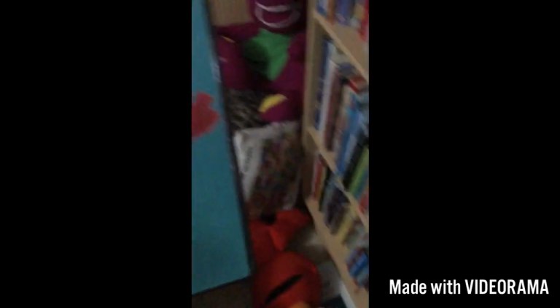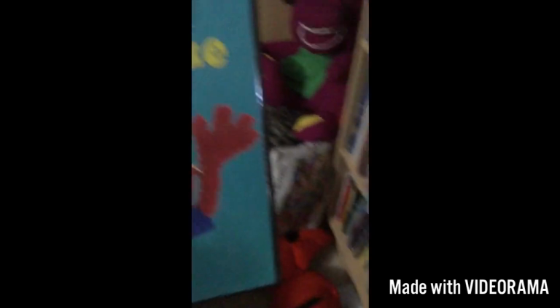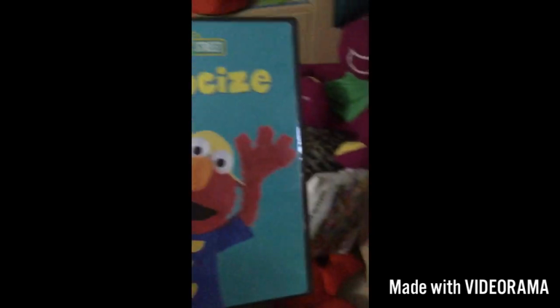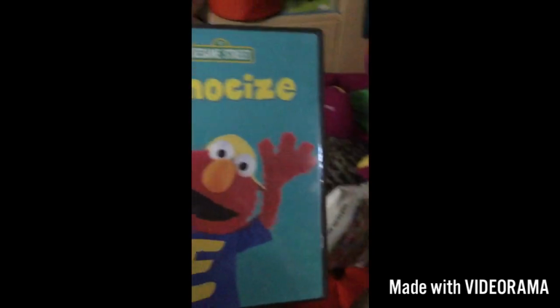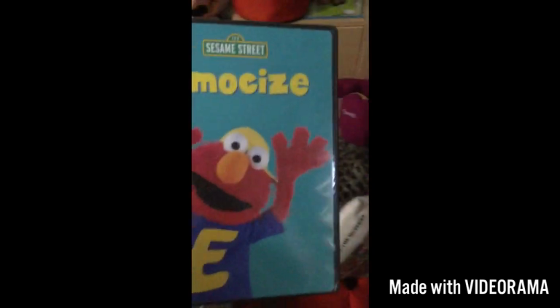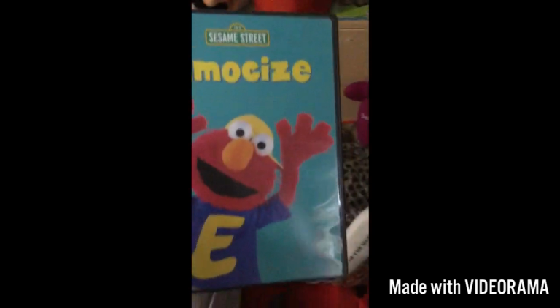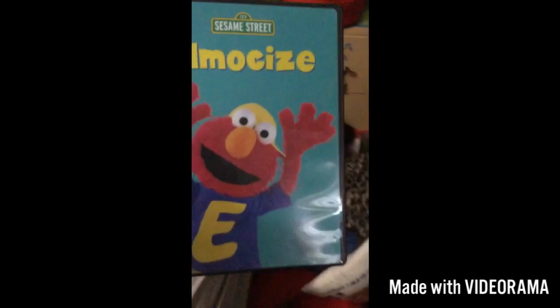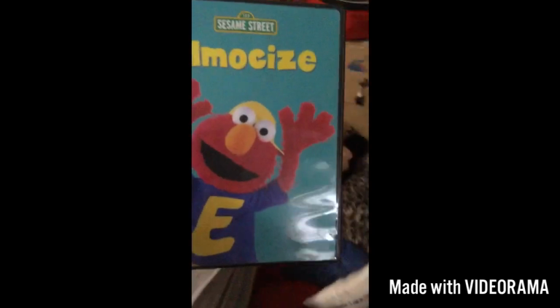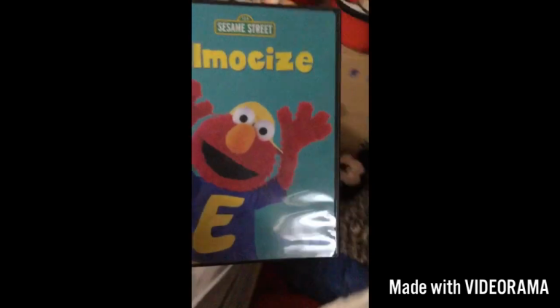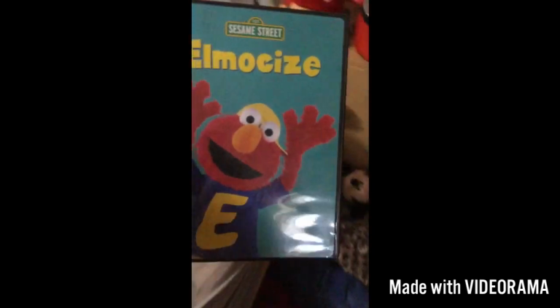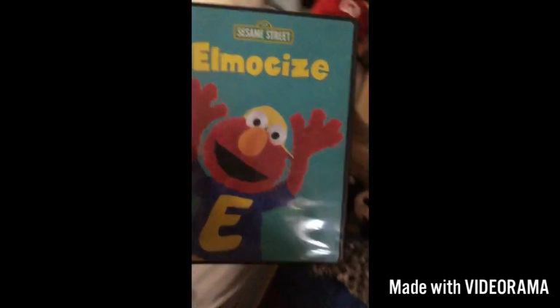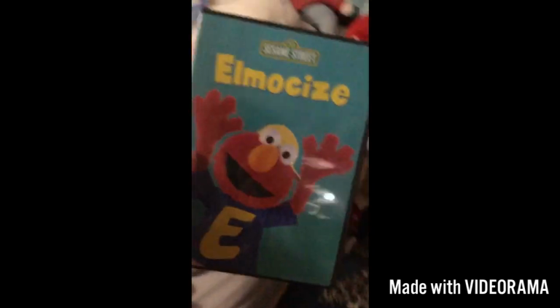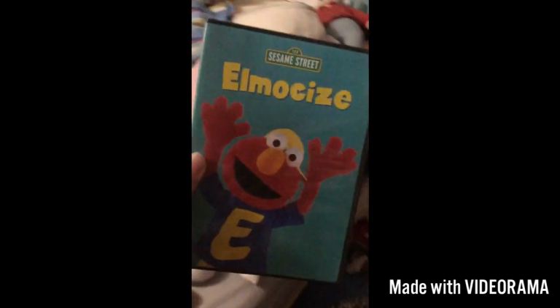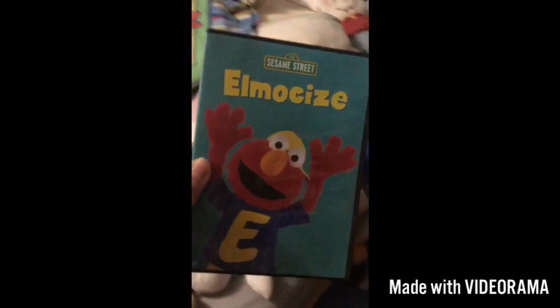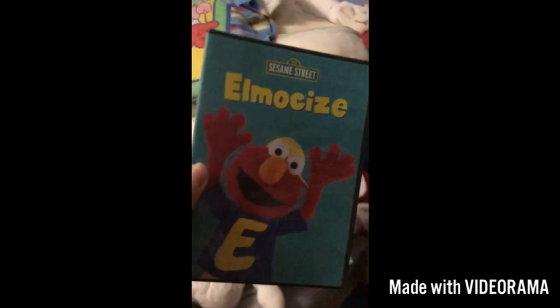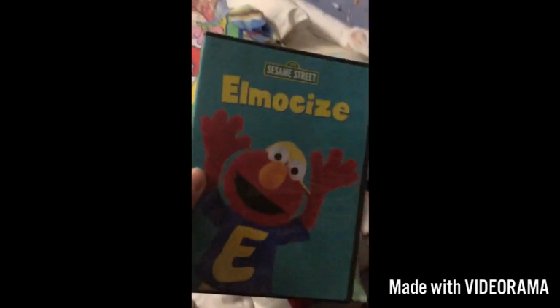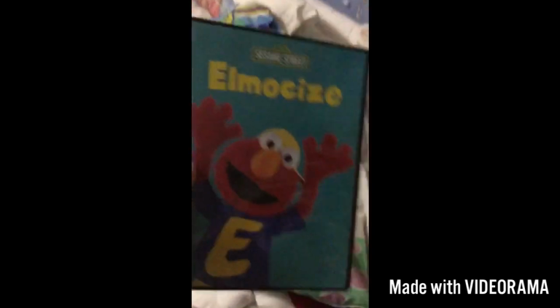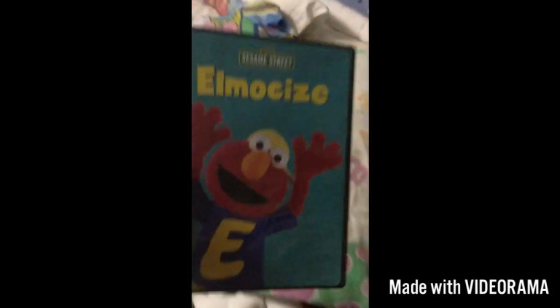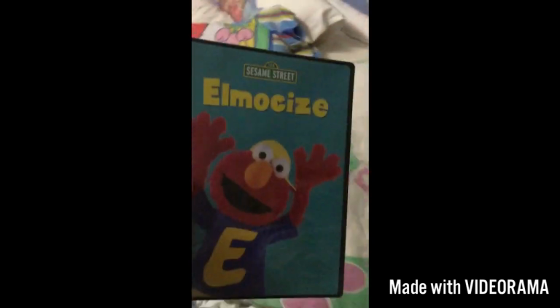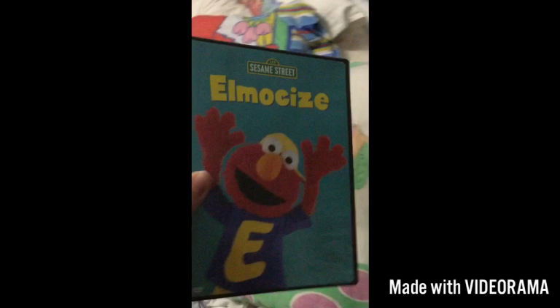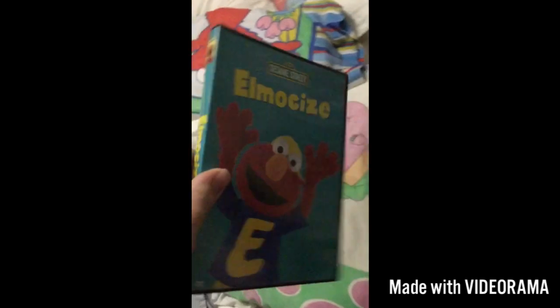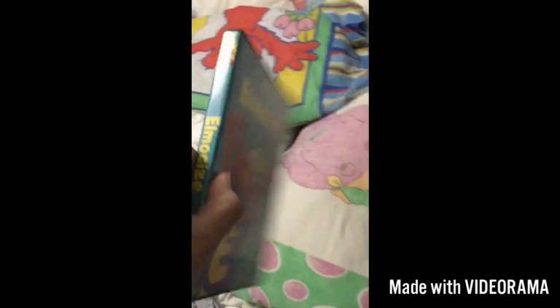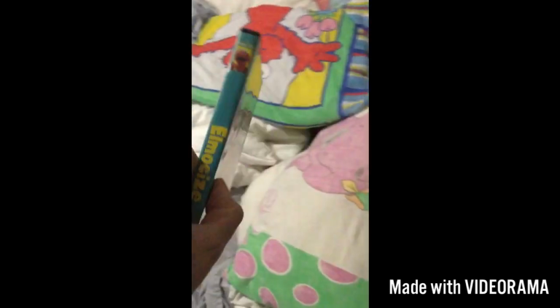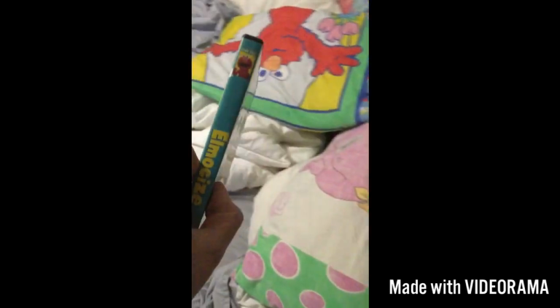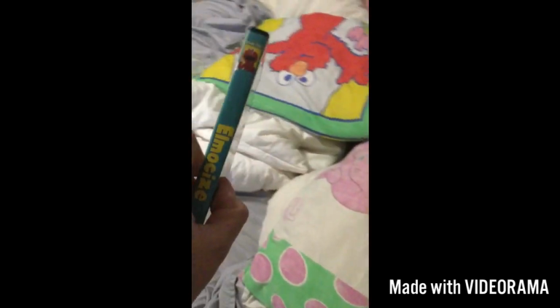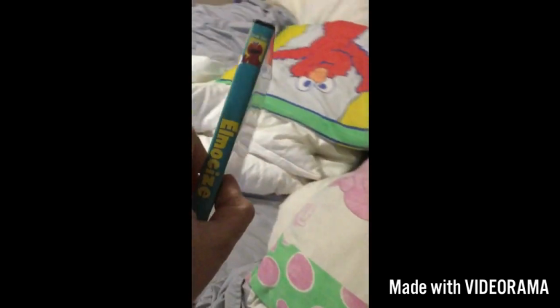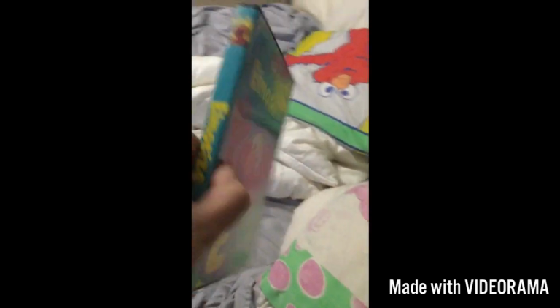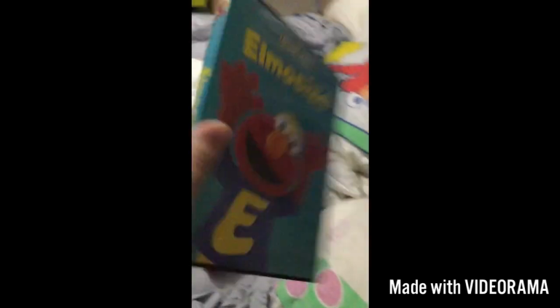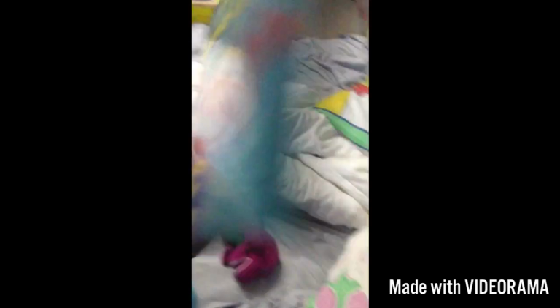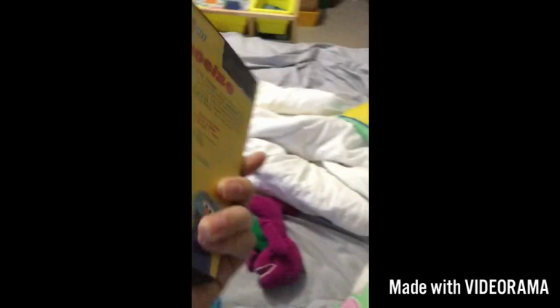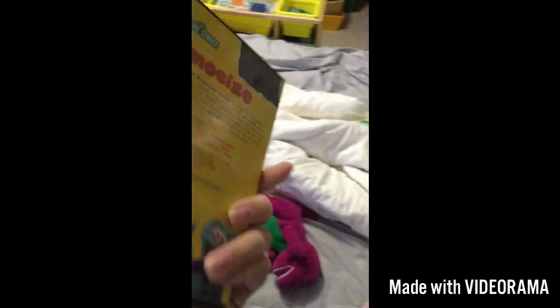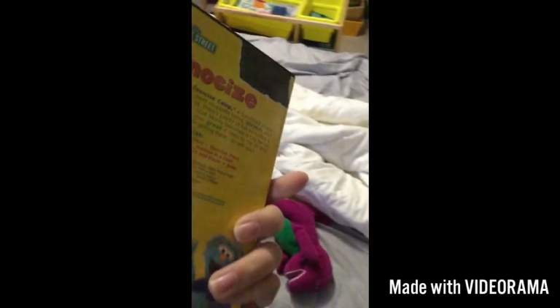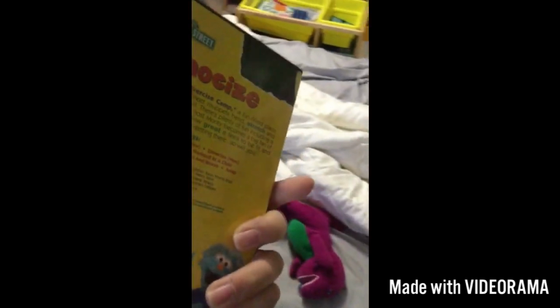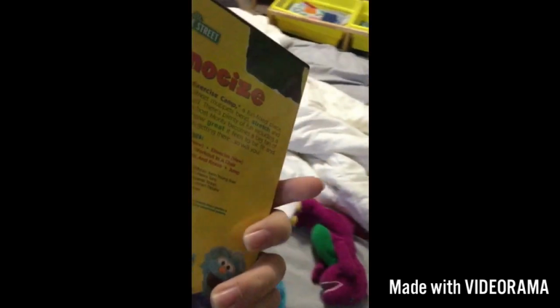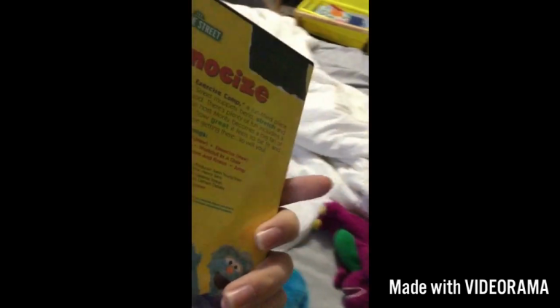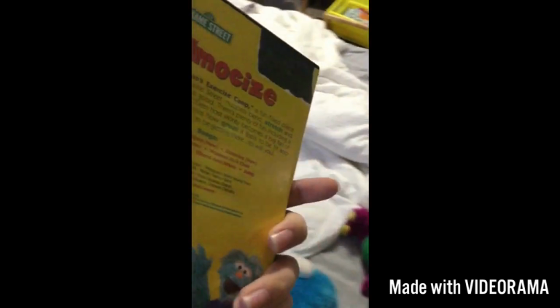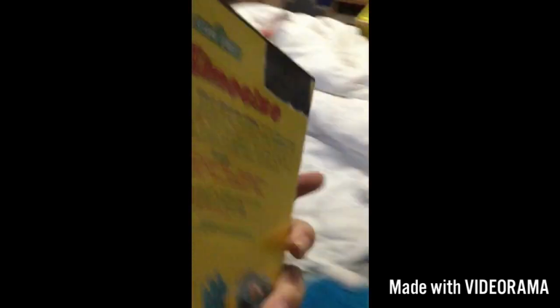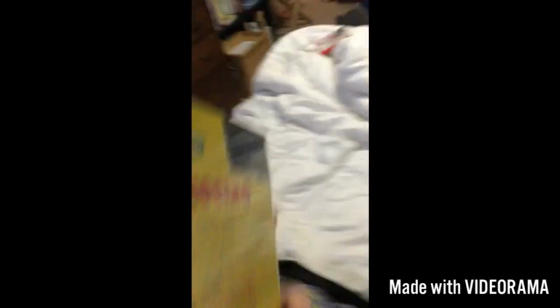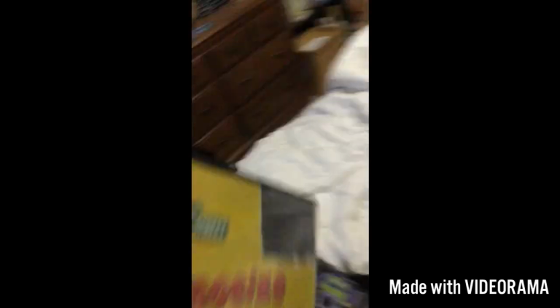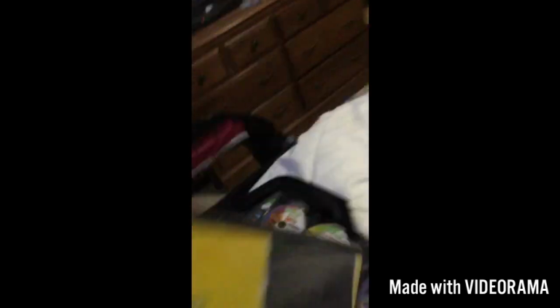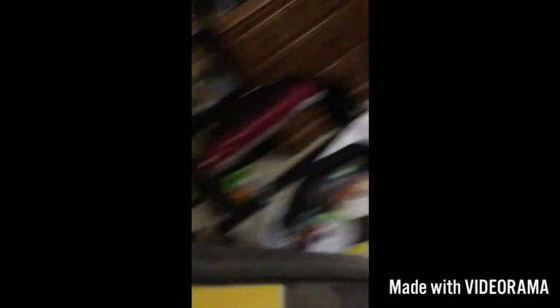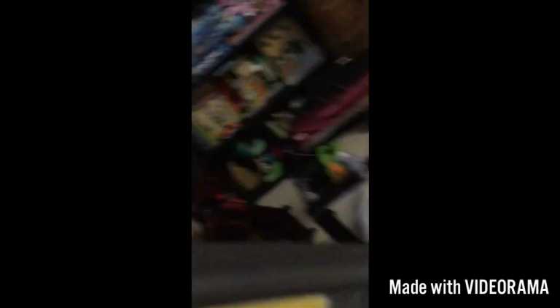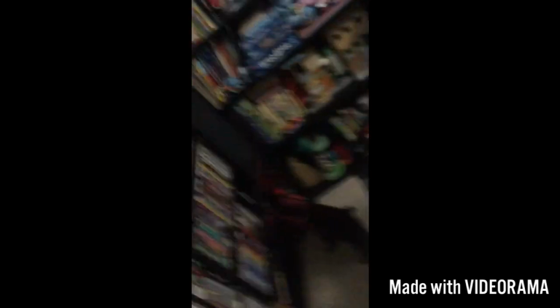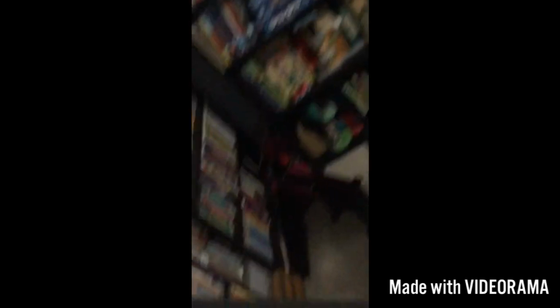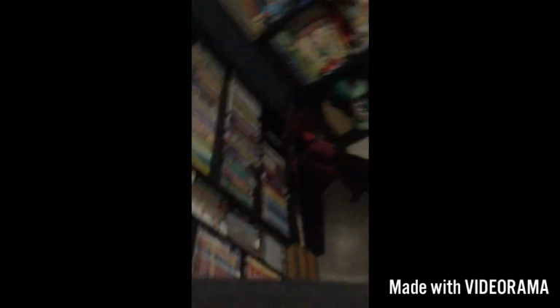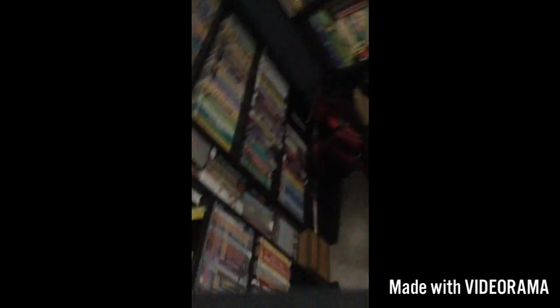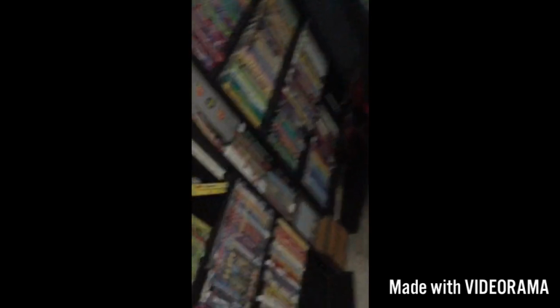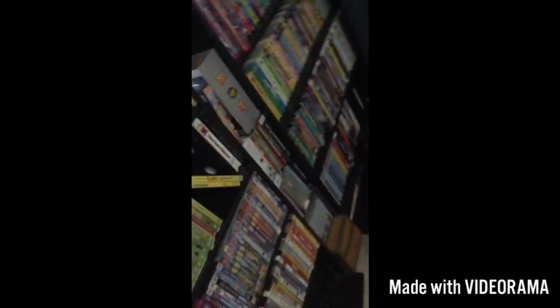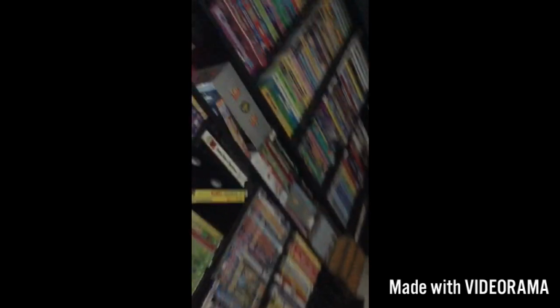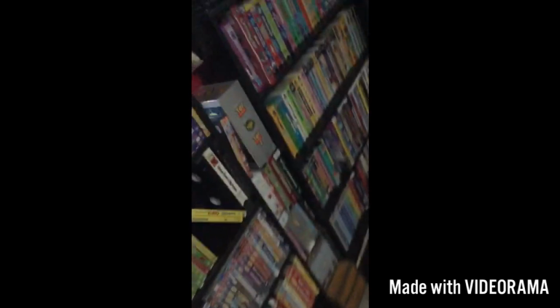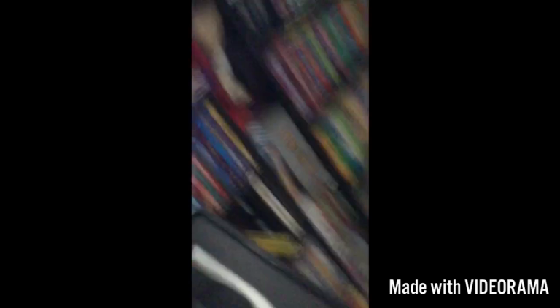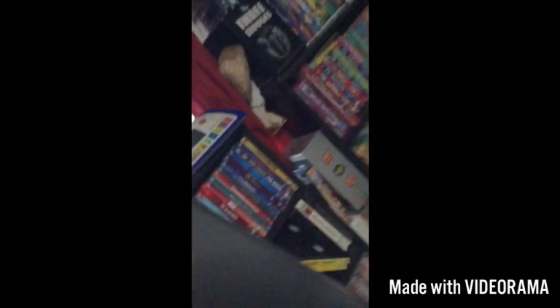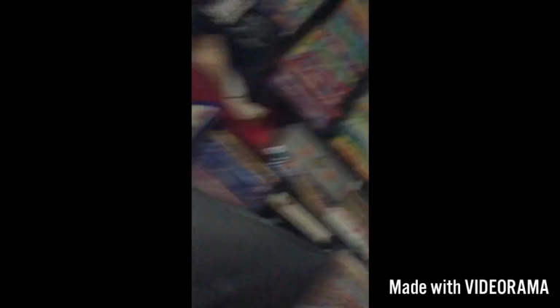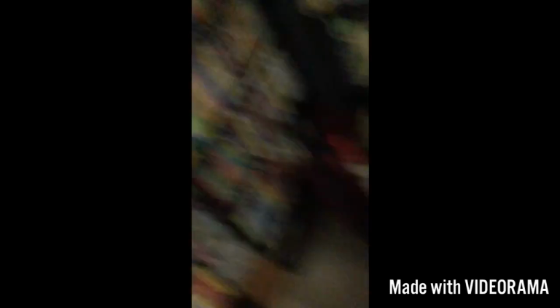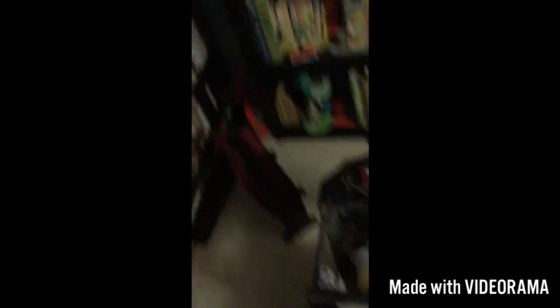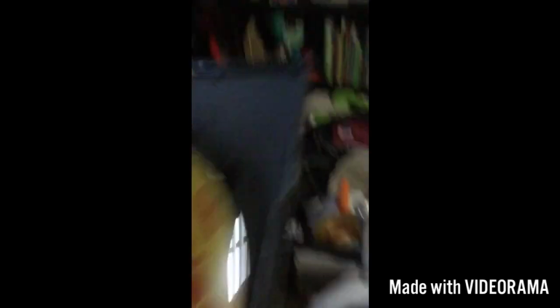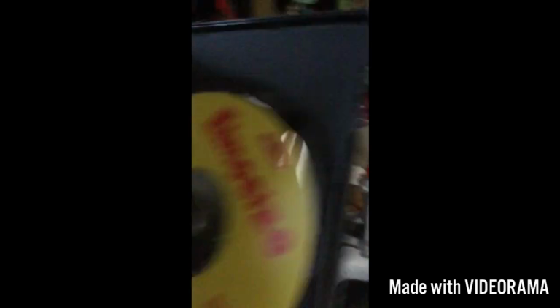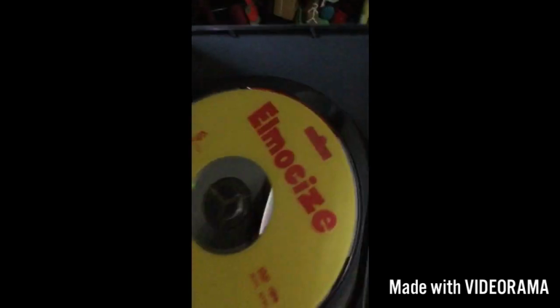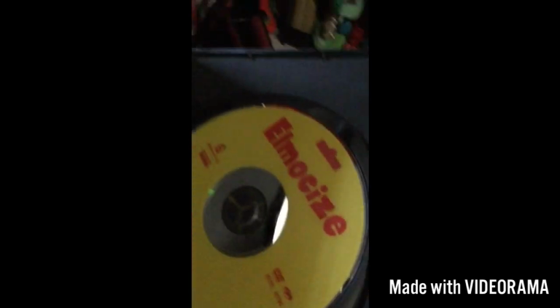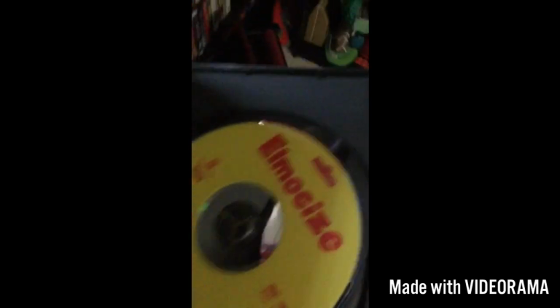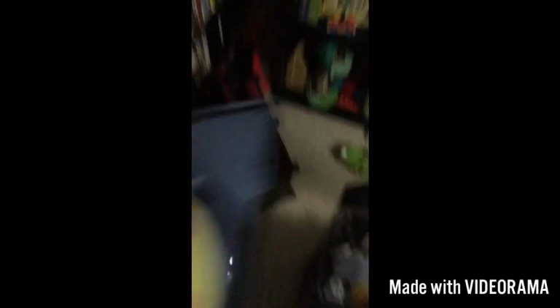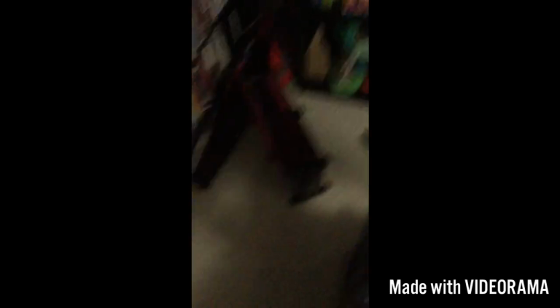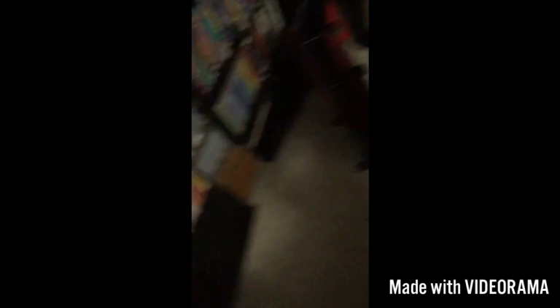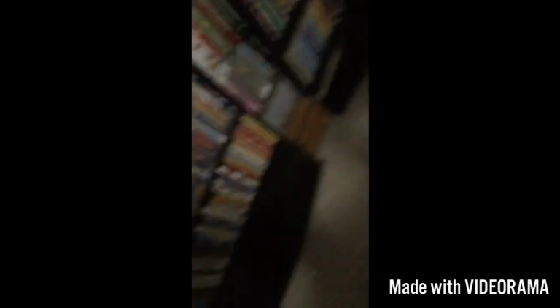Elmo's Size. Here we have the front, the side, and the back. And the movie.